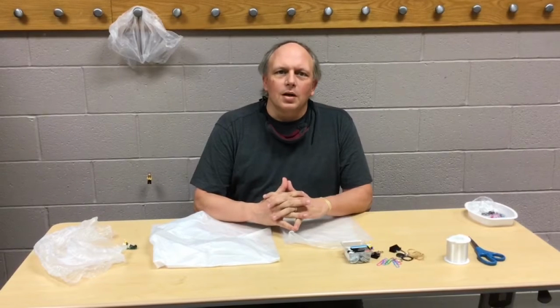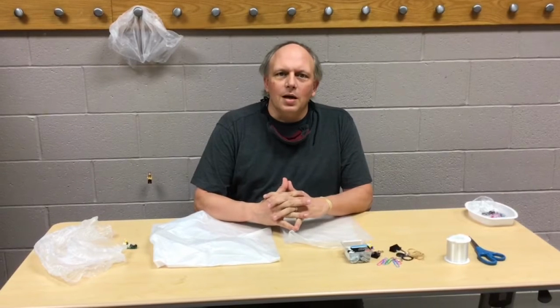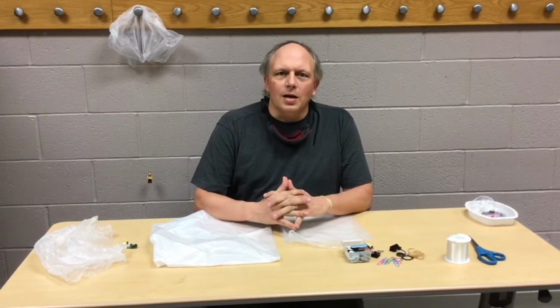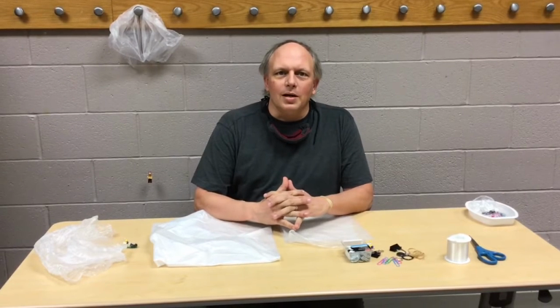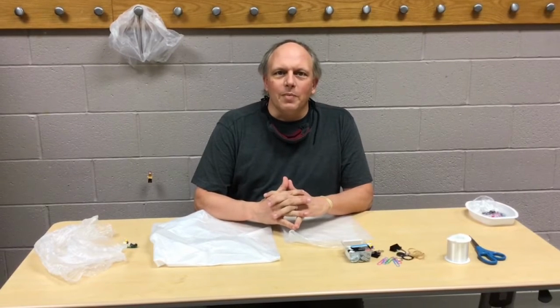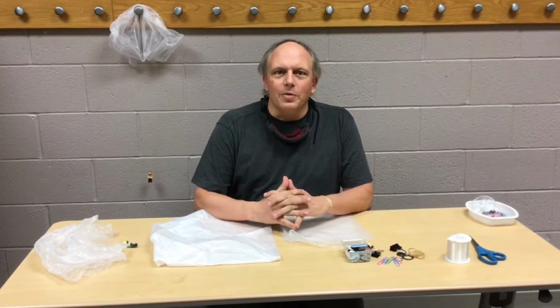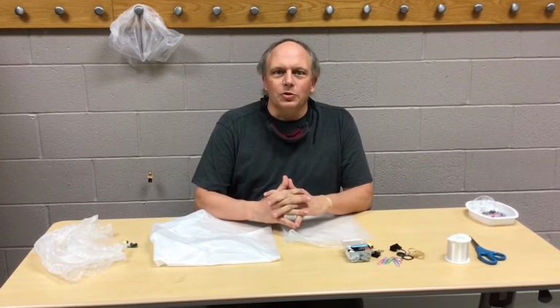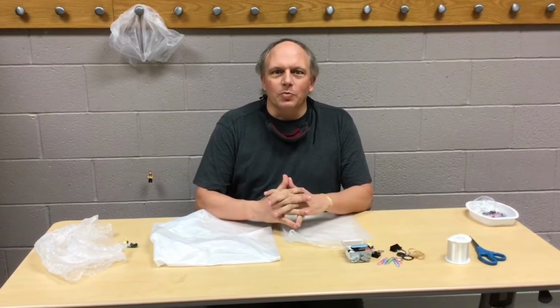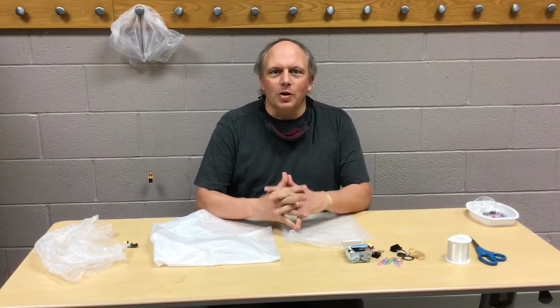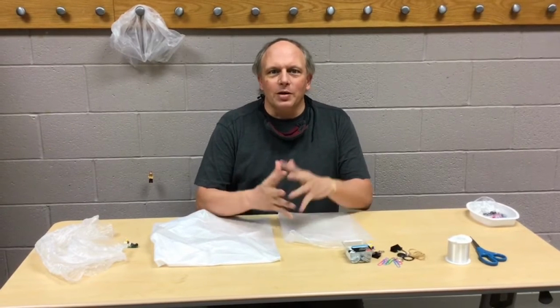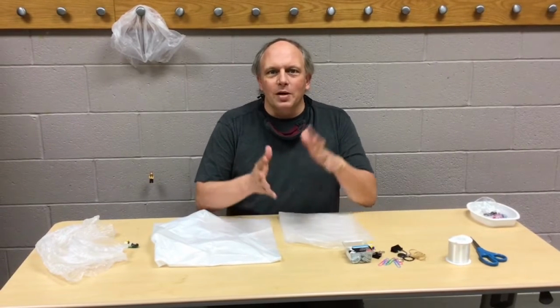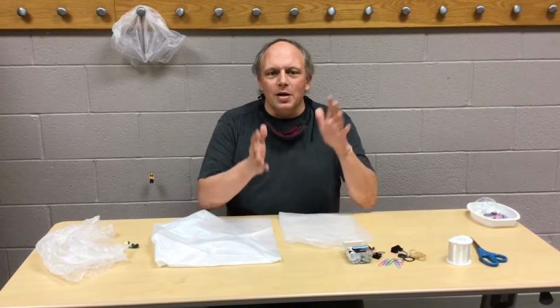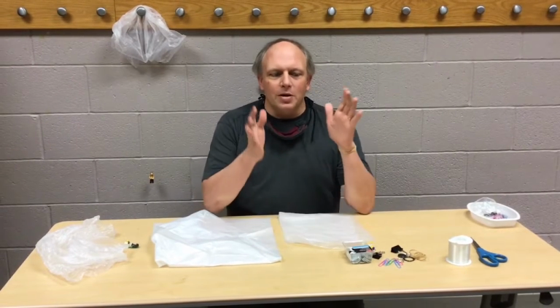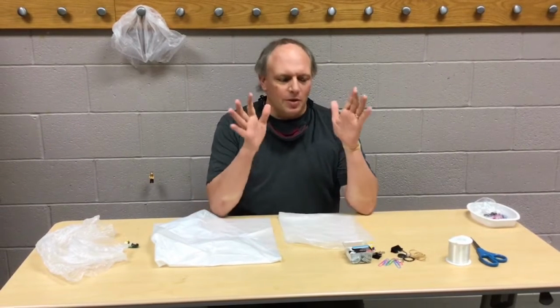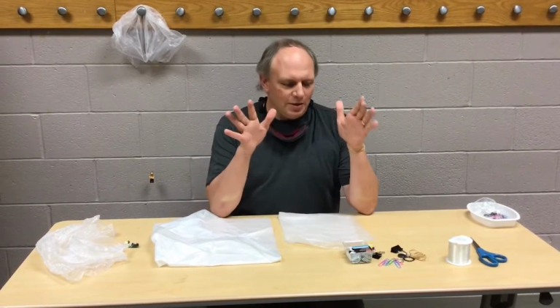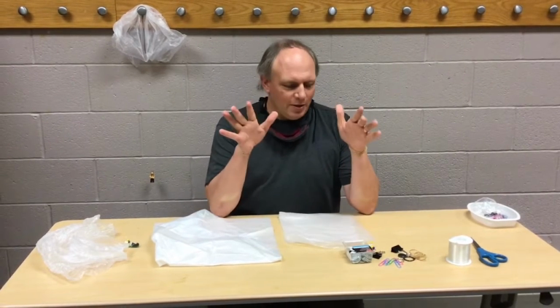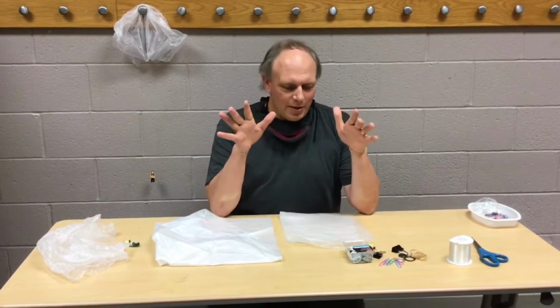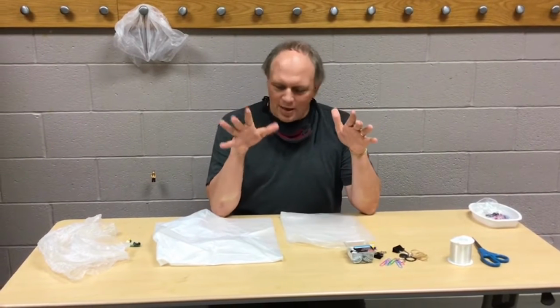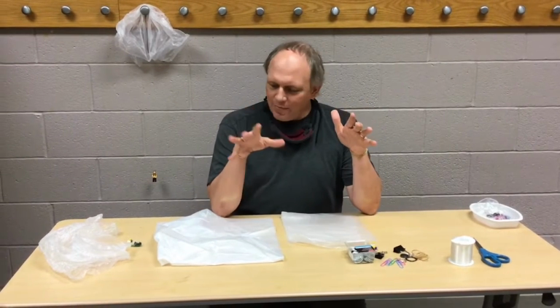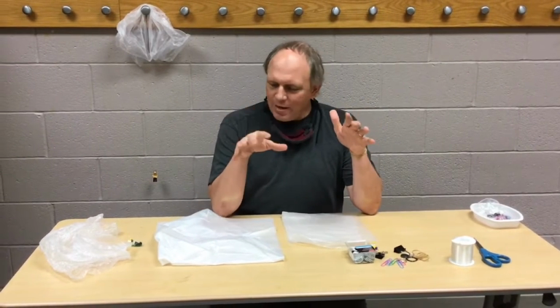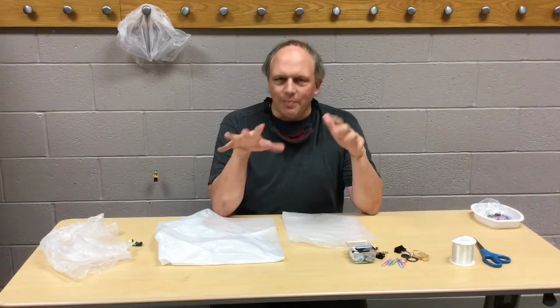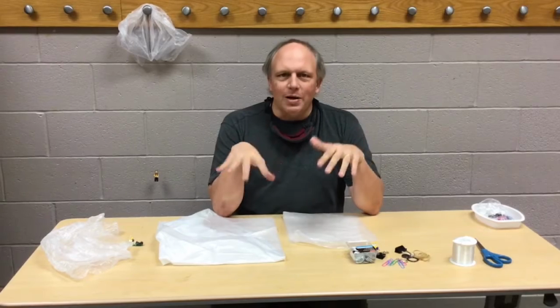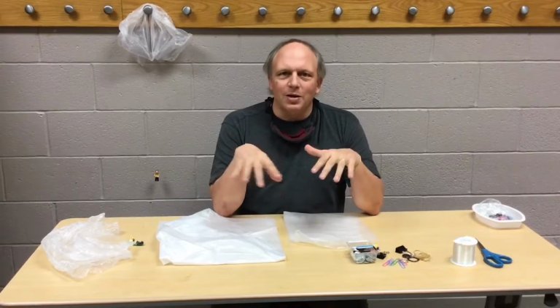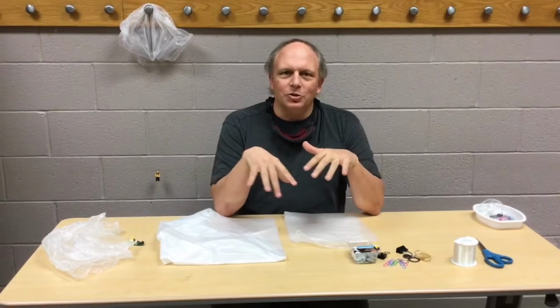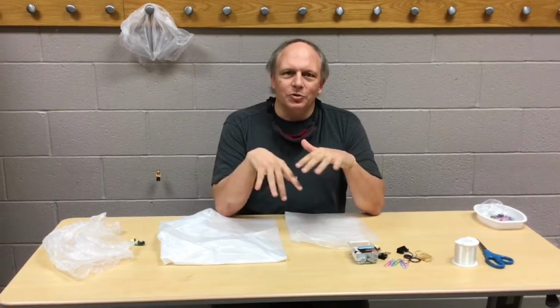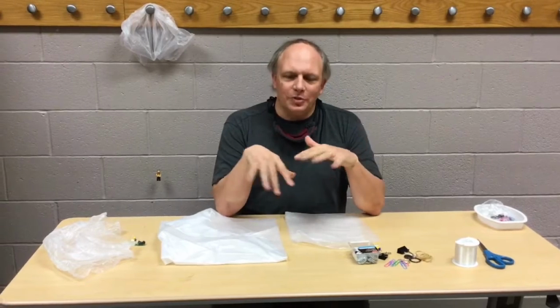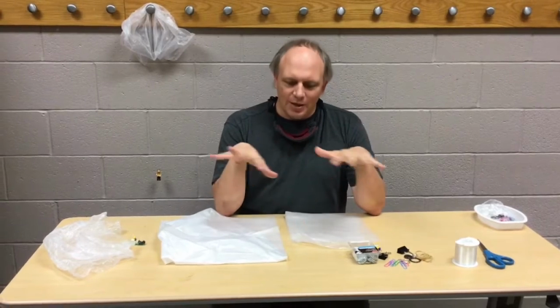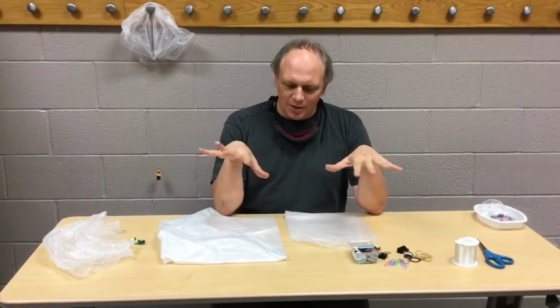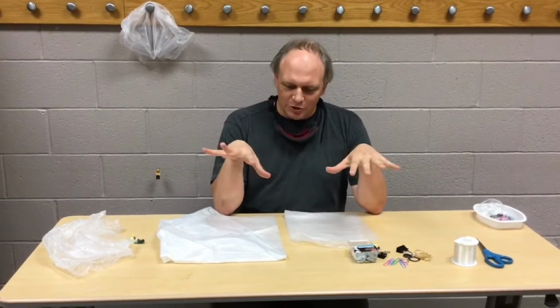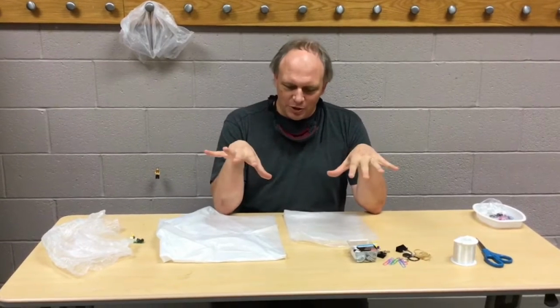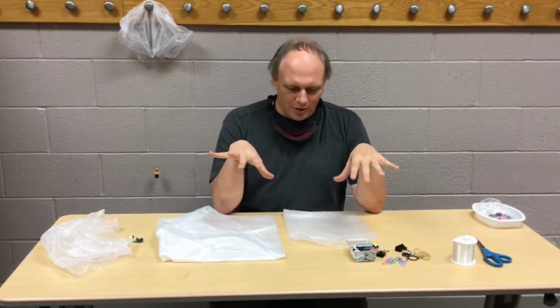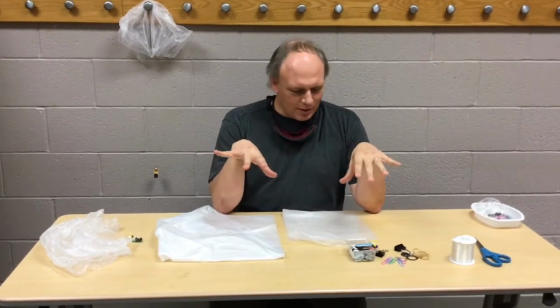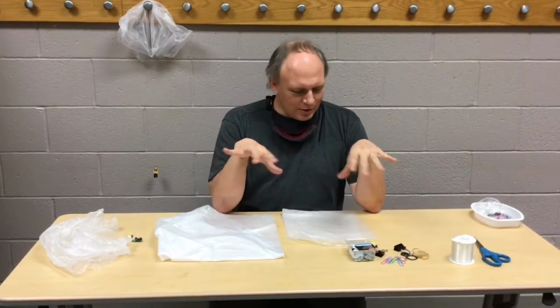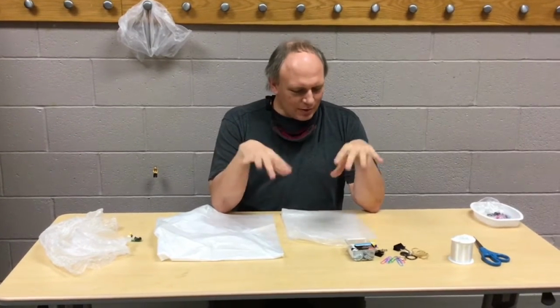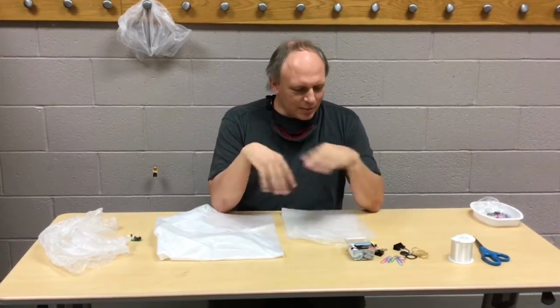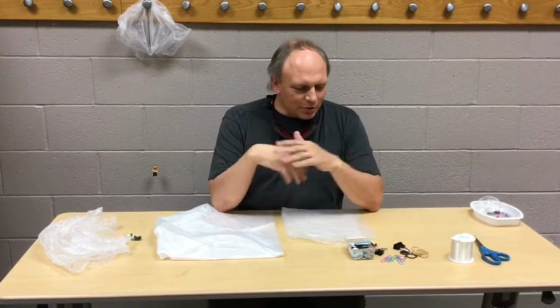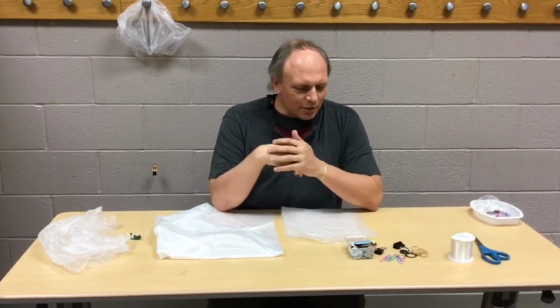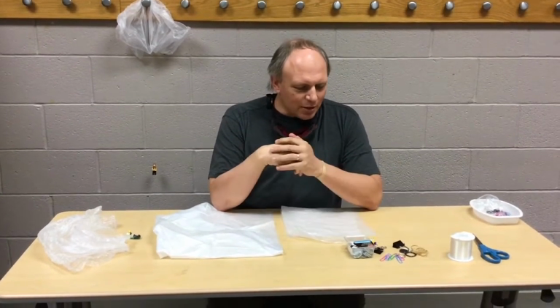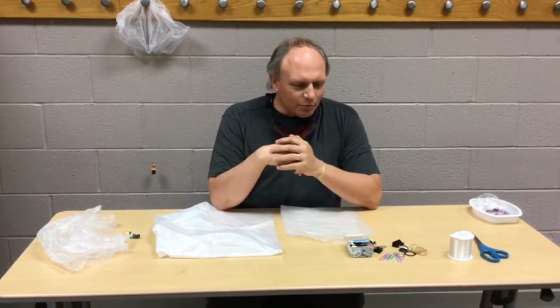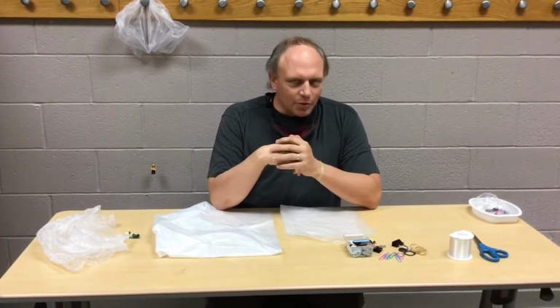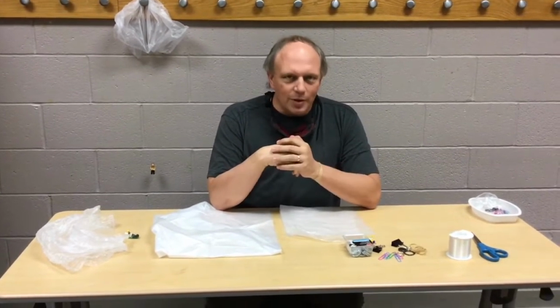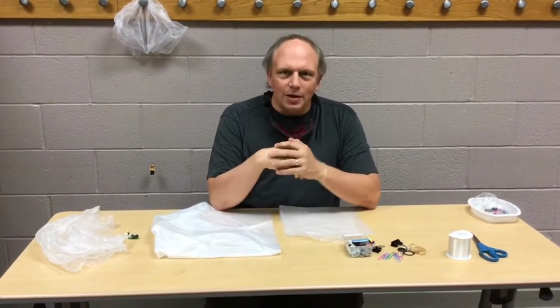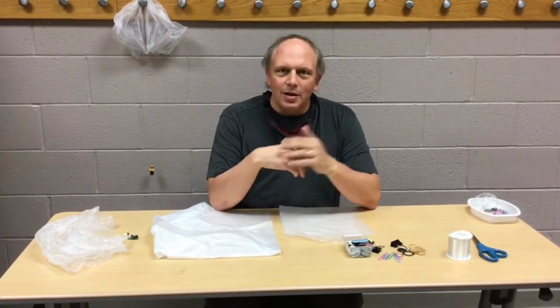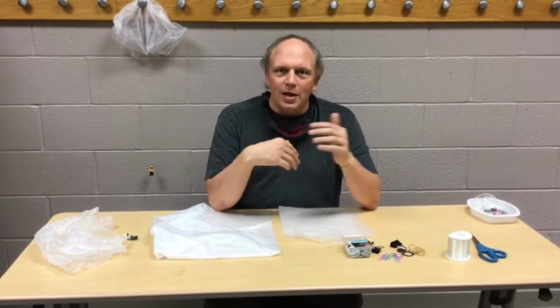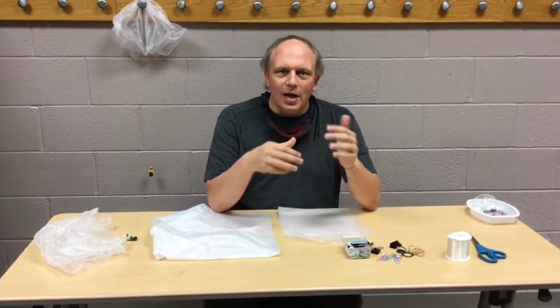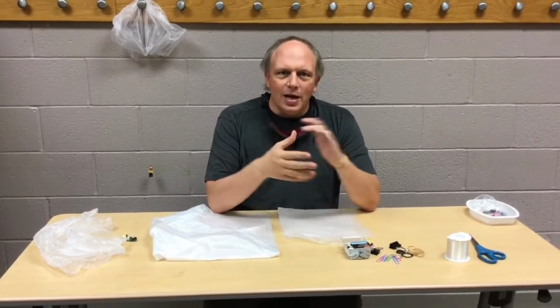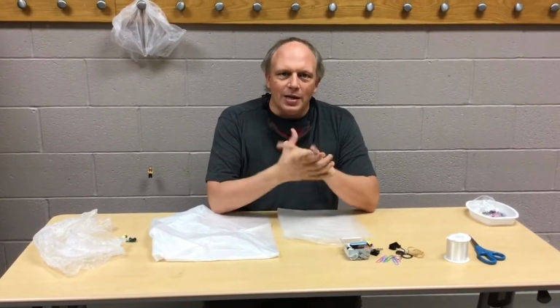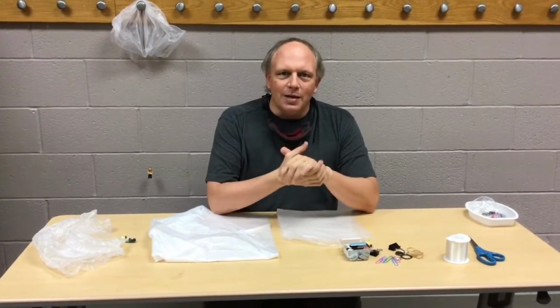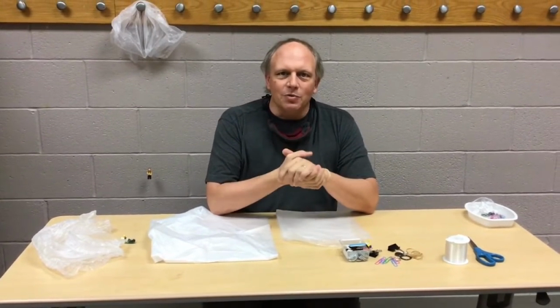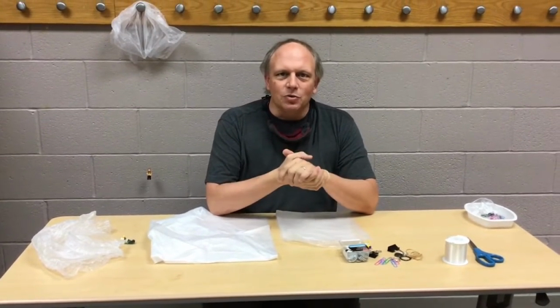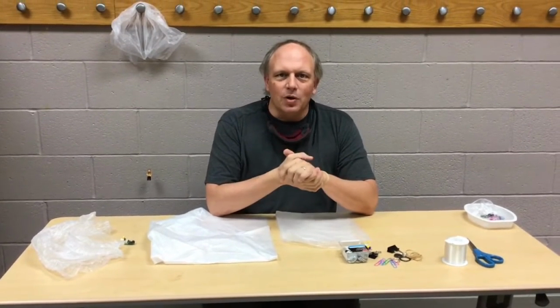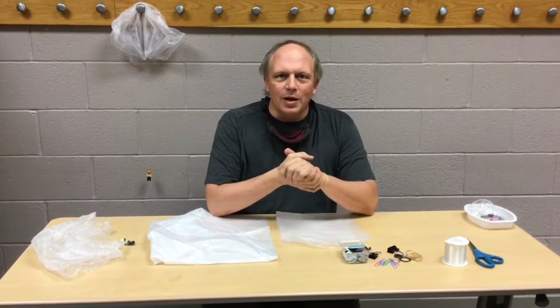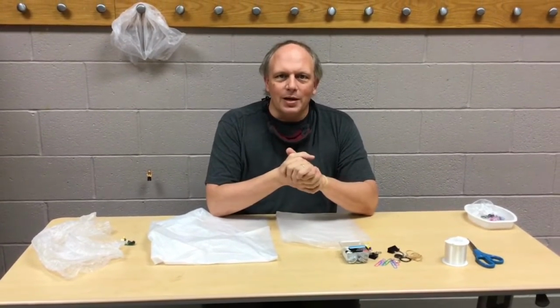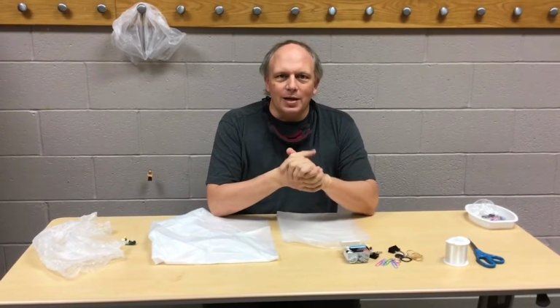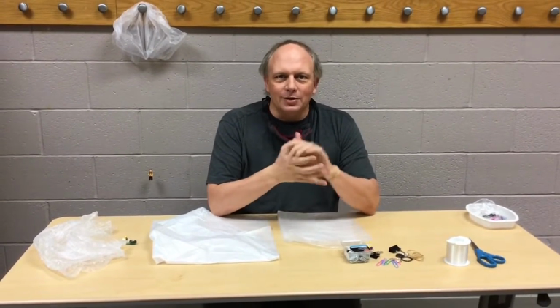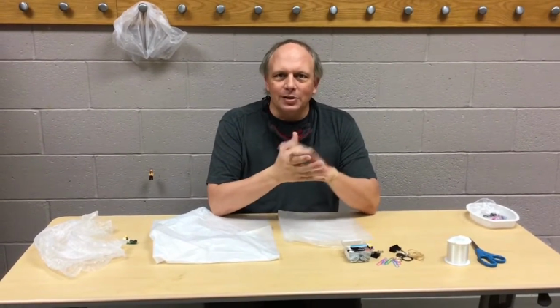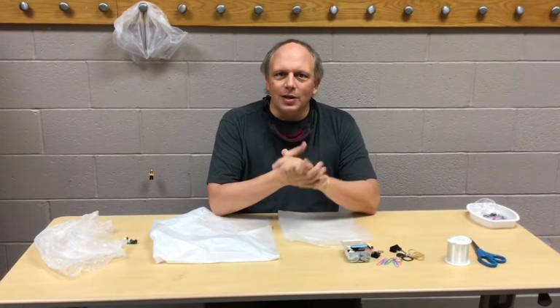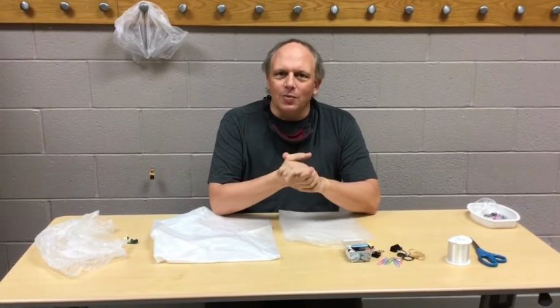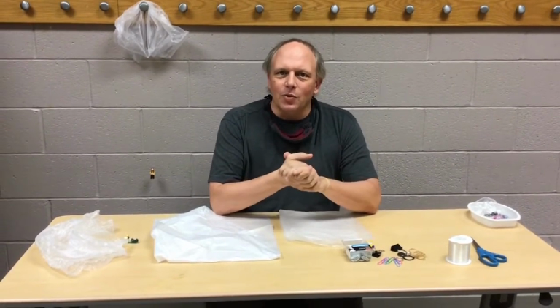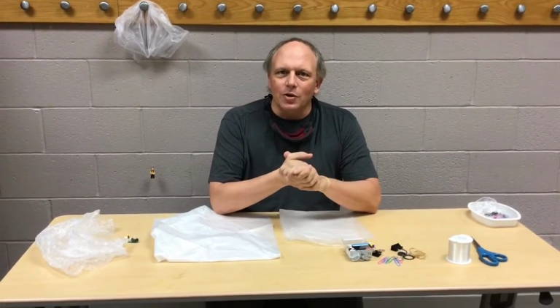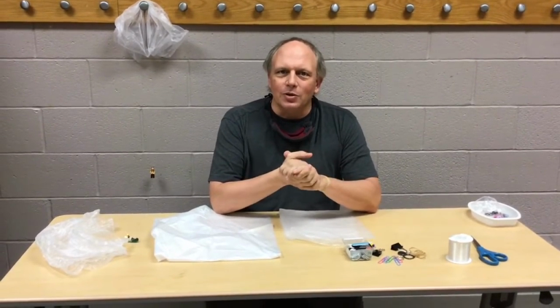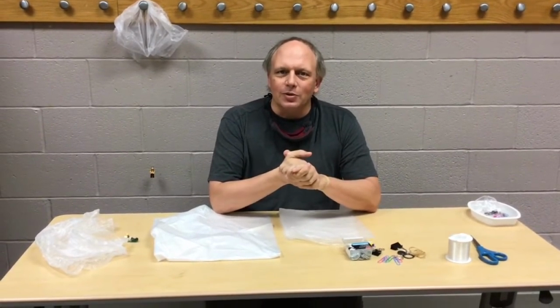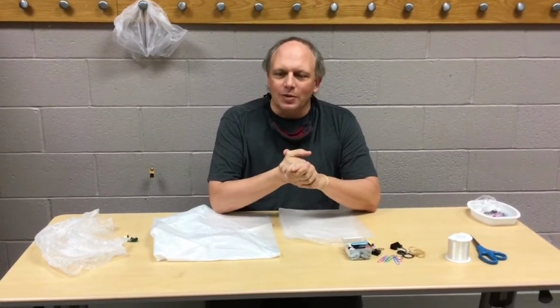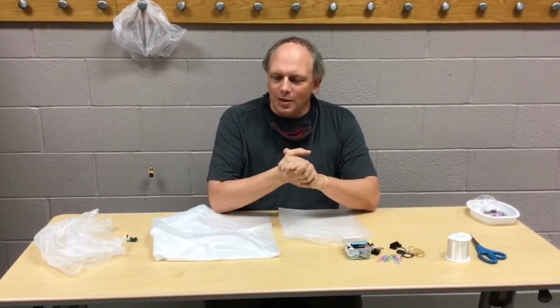Hi, I'm Mr. Mark. I'm going to tell you how to make a parachute today. I'm going to show you the steps to go through it, and then we'll try it out and see how it works, okay?